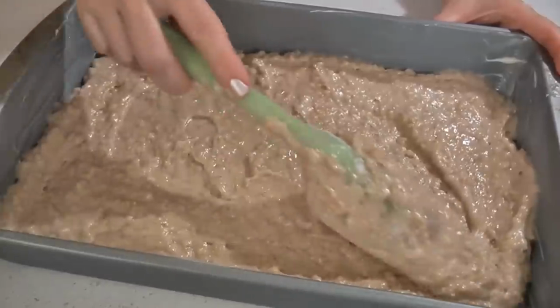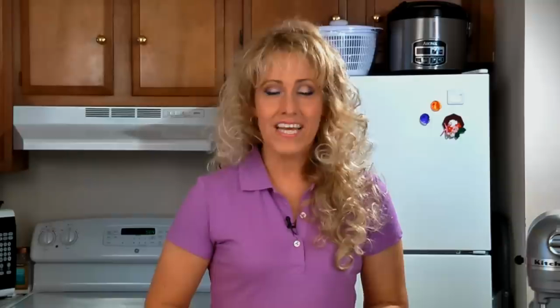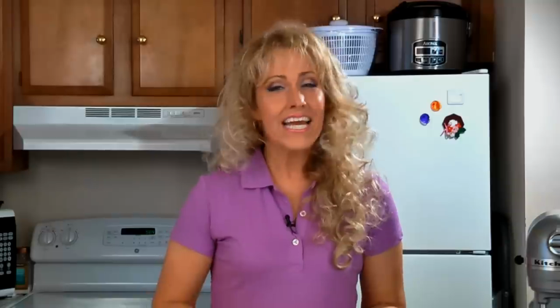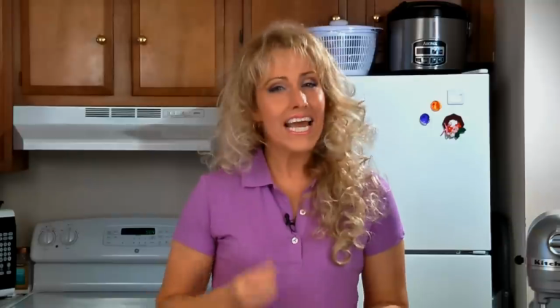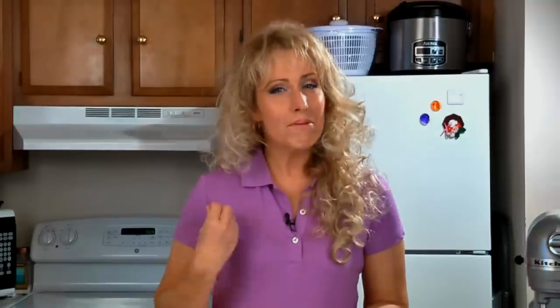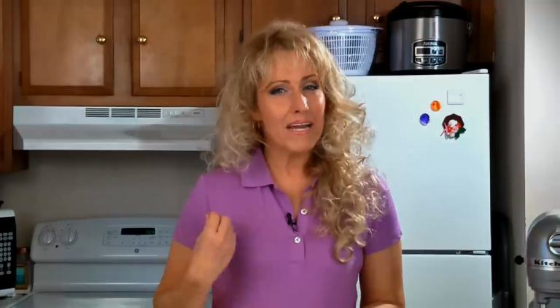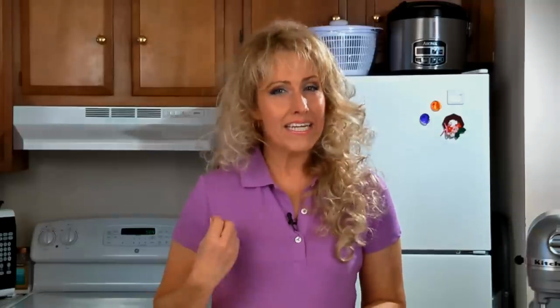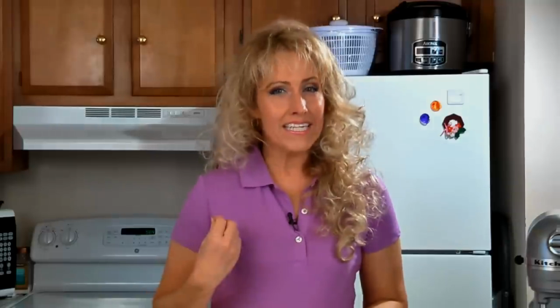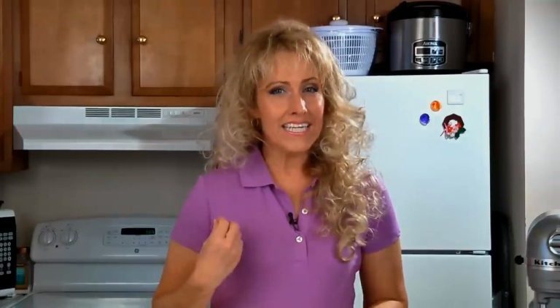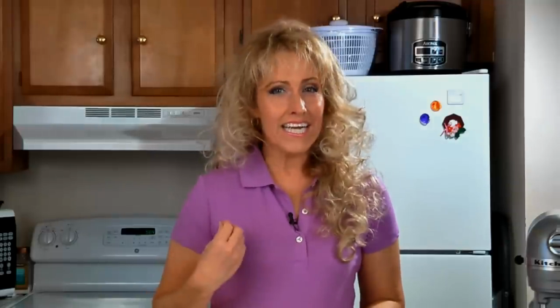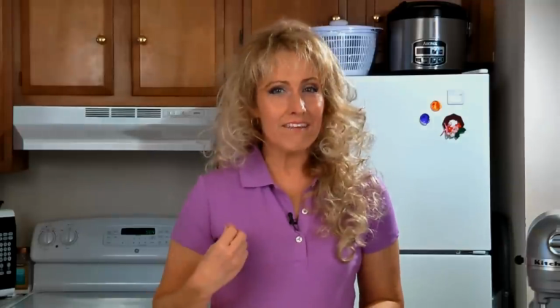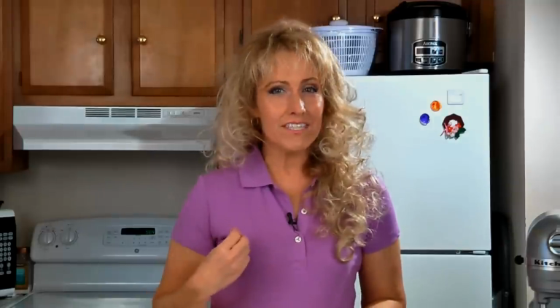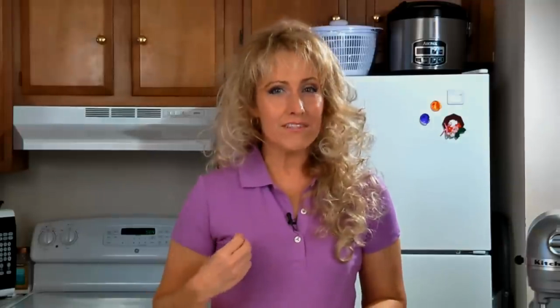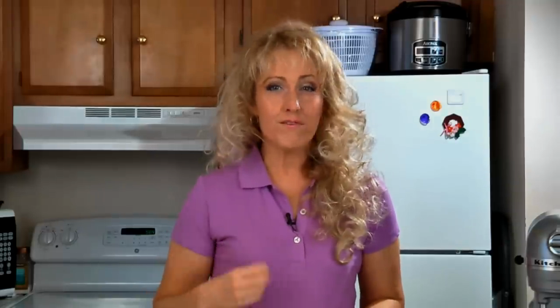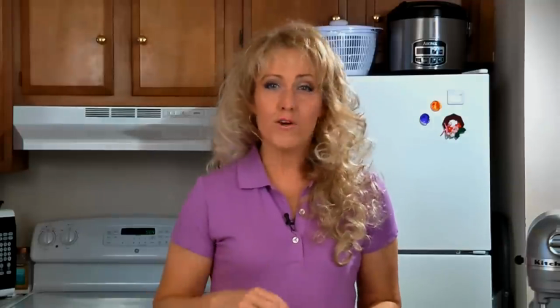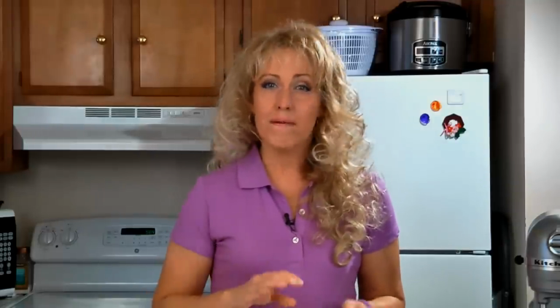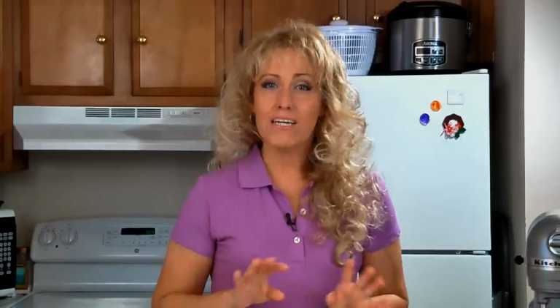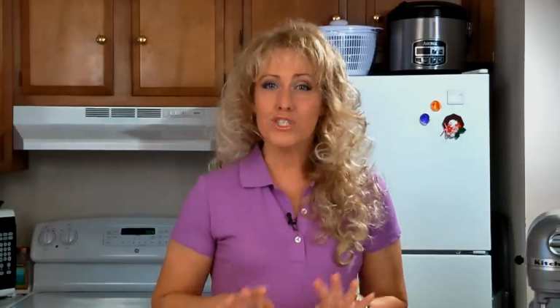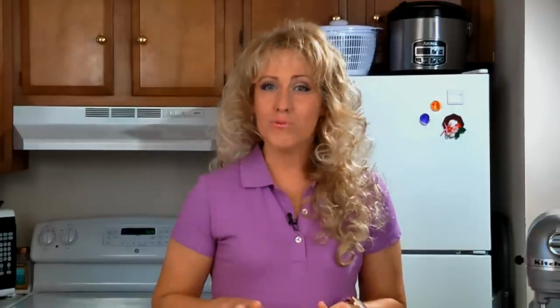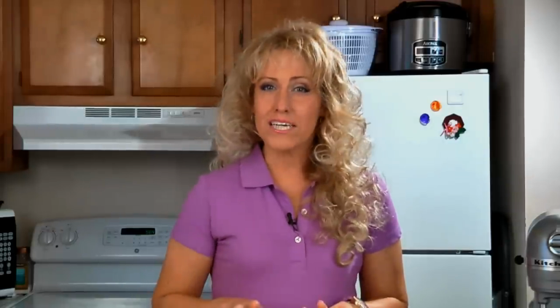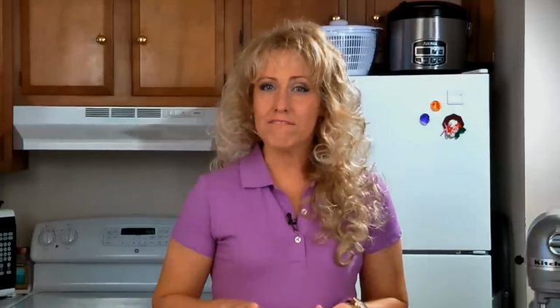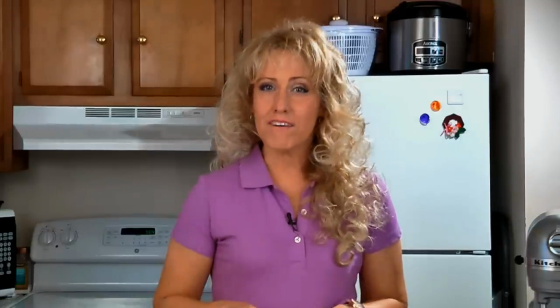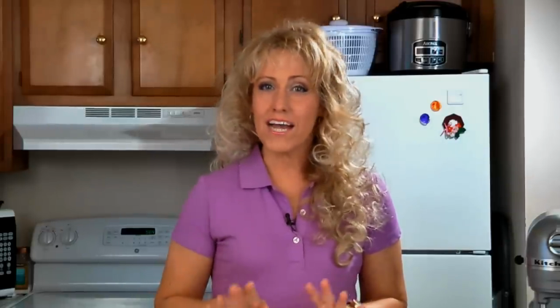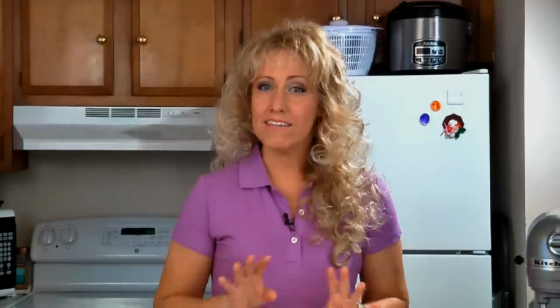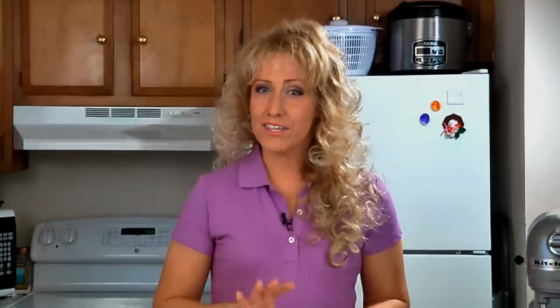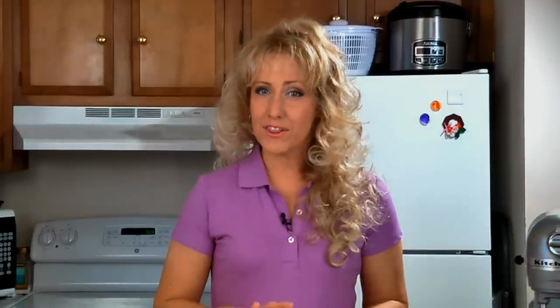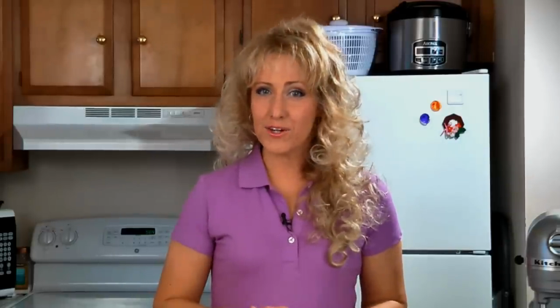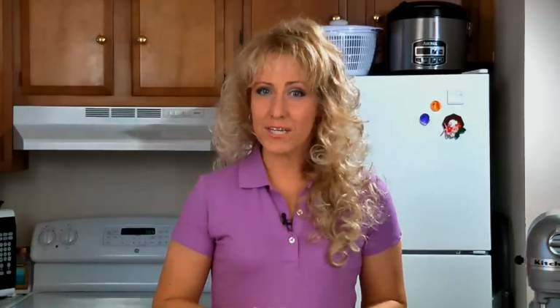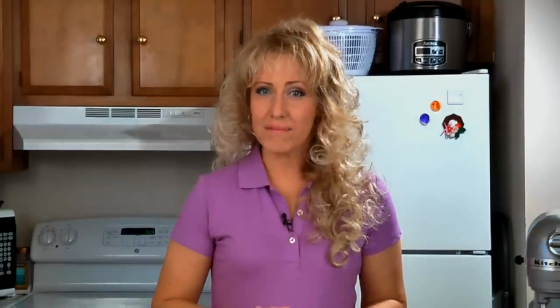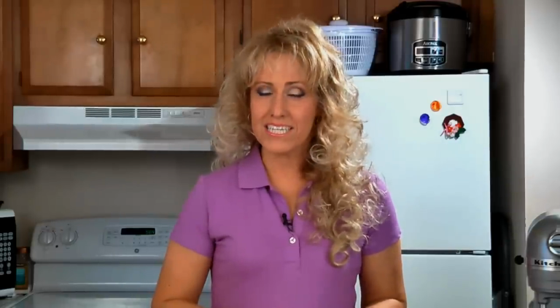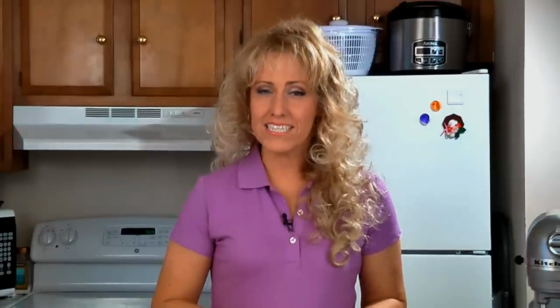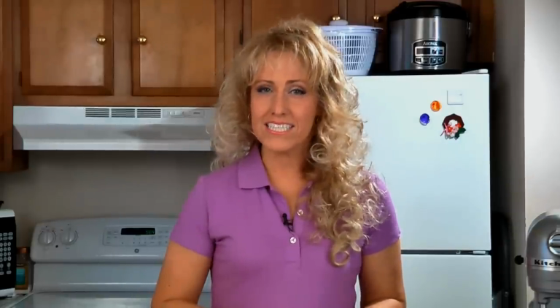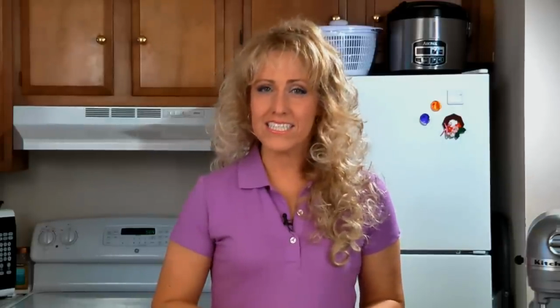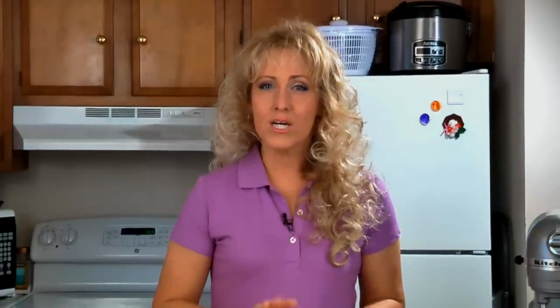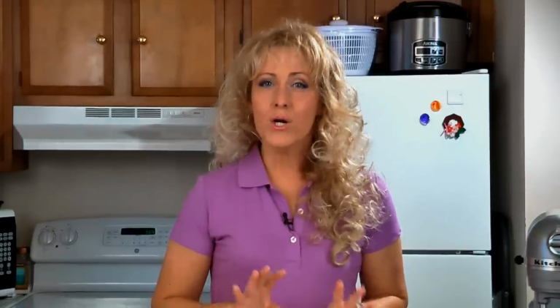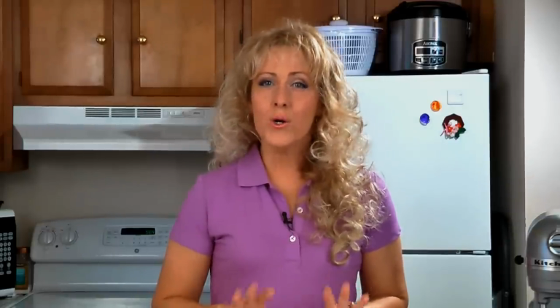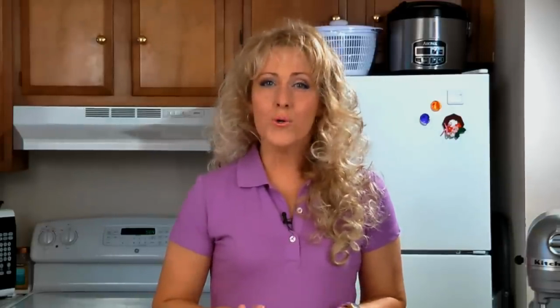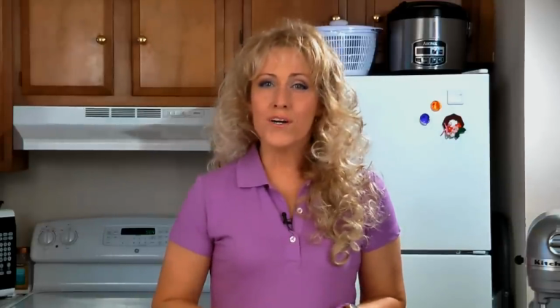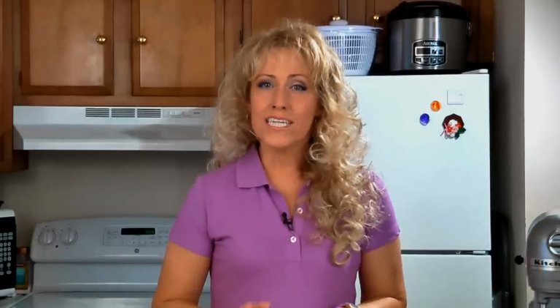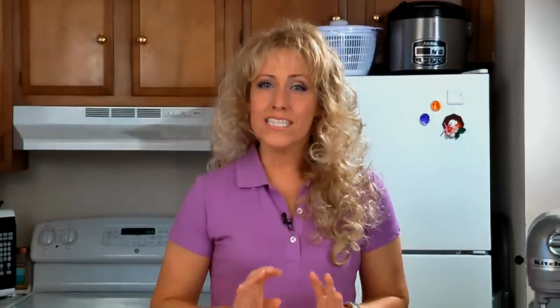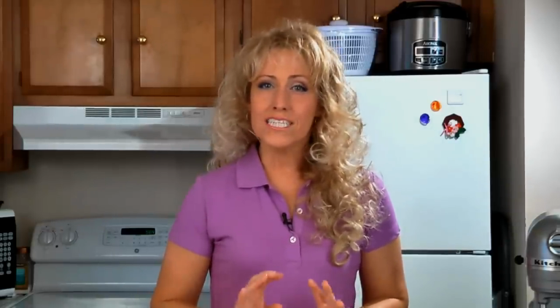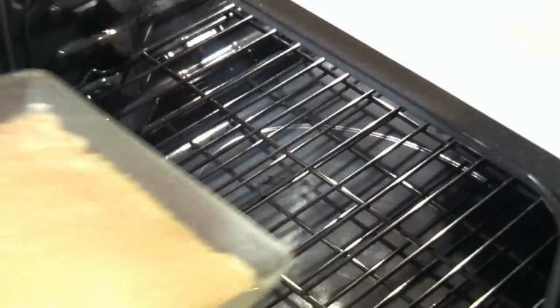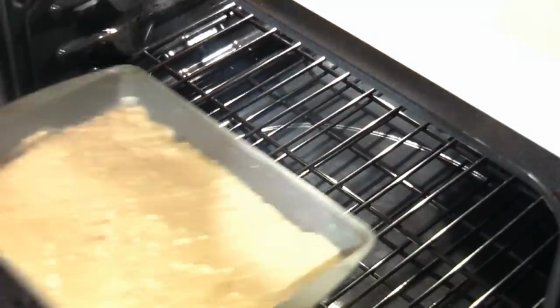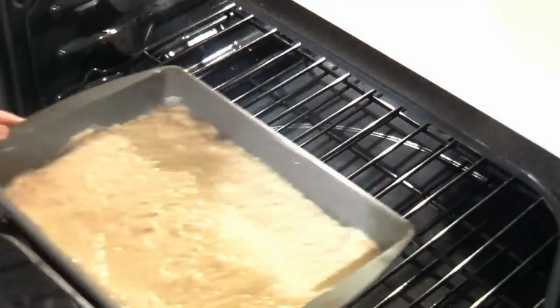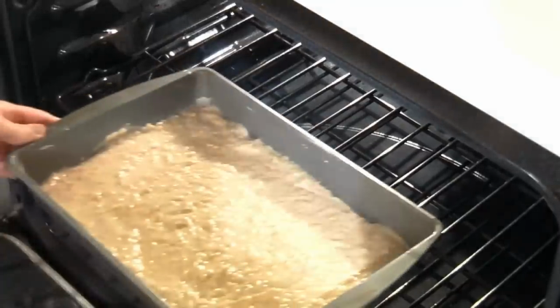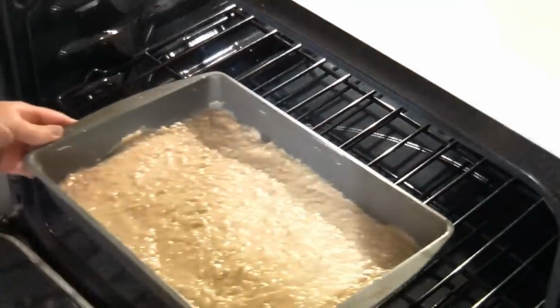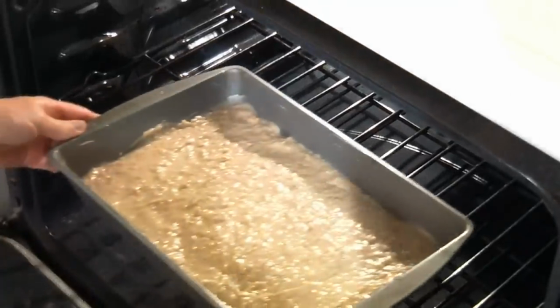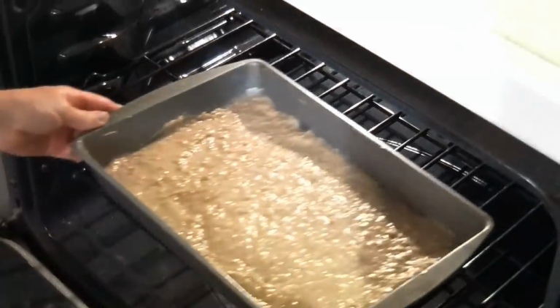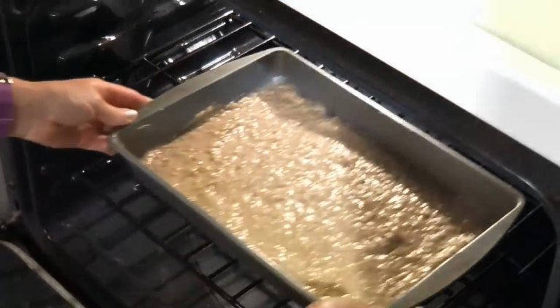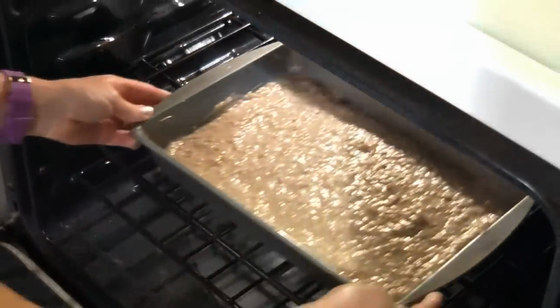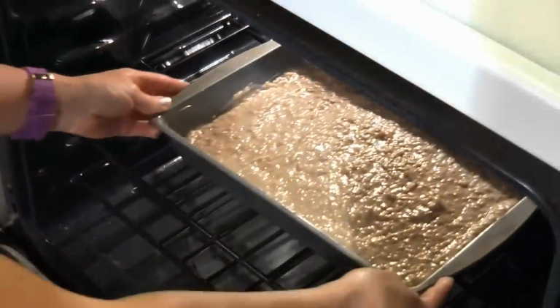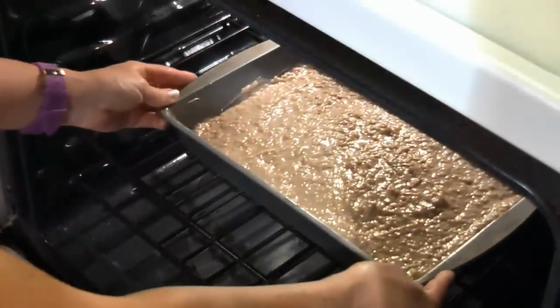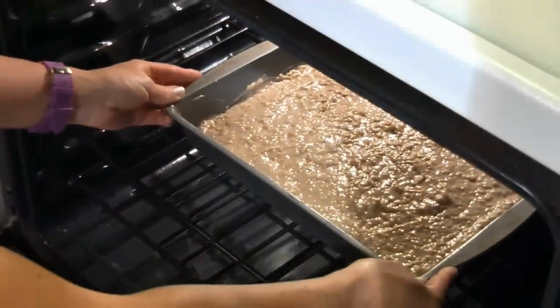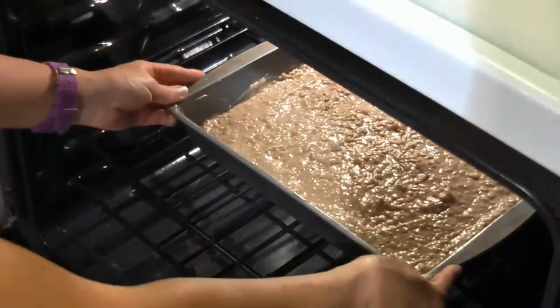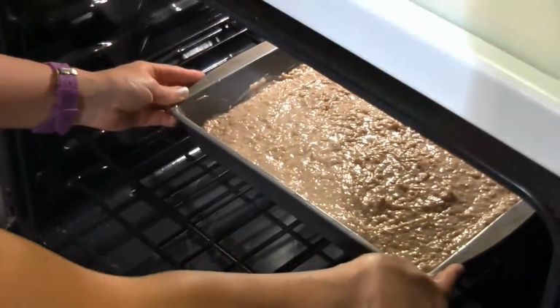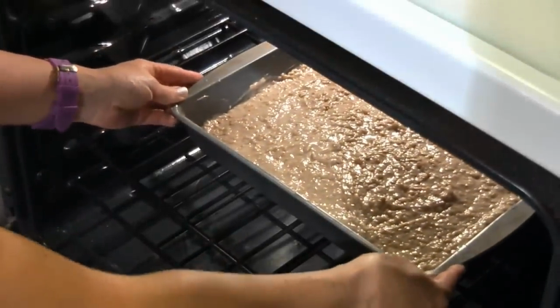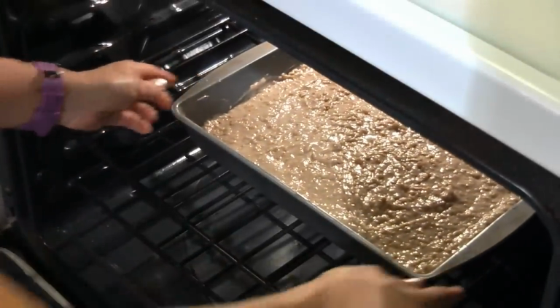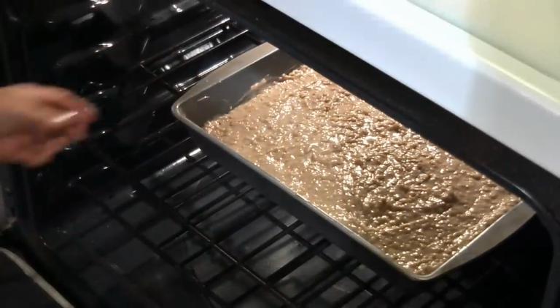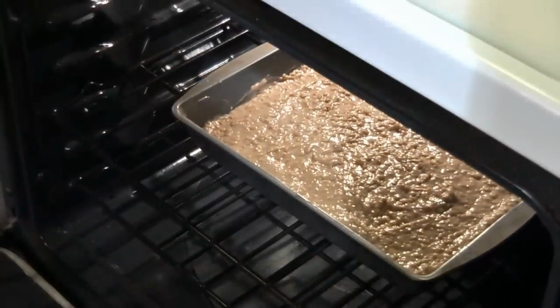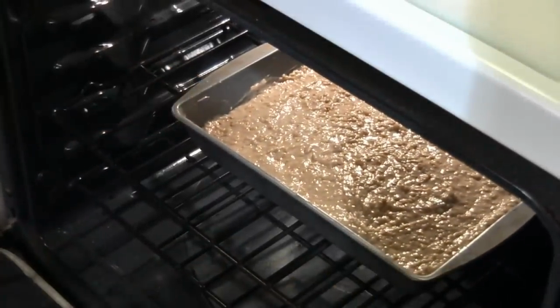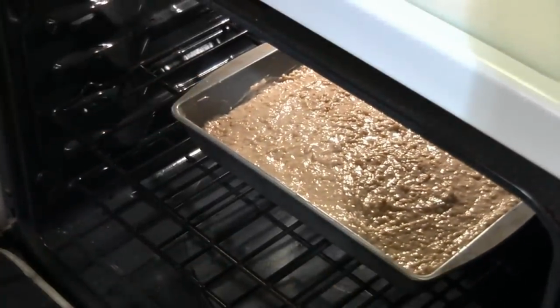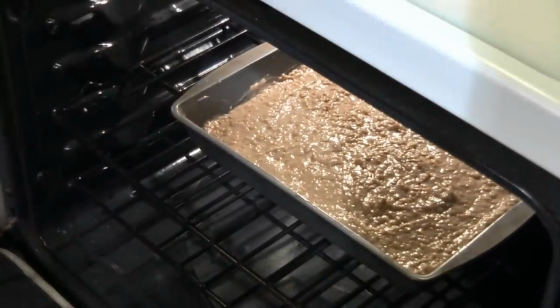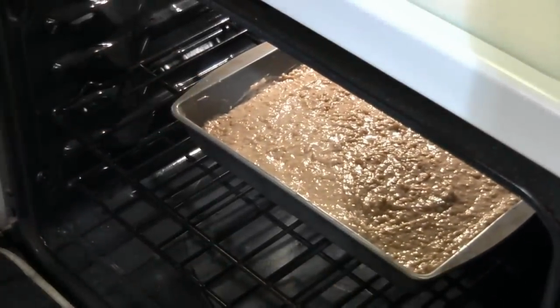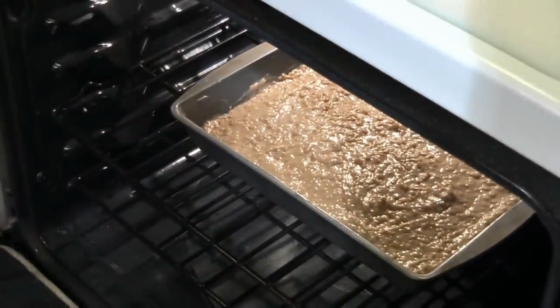Bake it in the oven for about 25 to 30 minutes or until a toothpick inserted in the middle comes out clean.